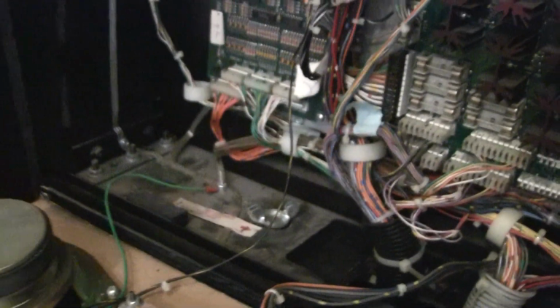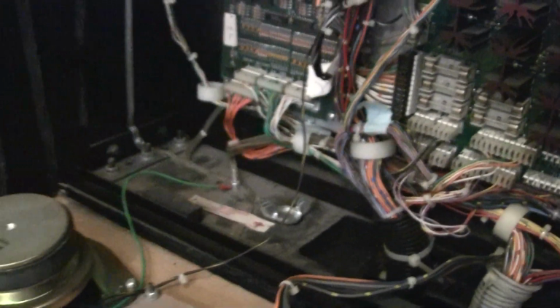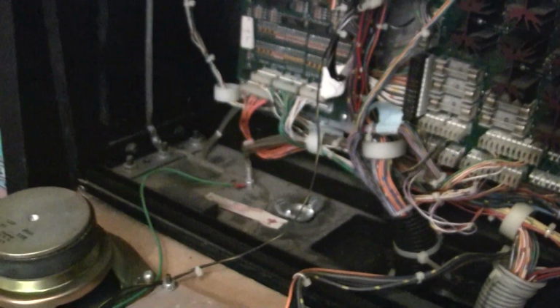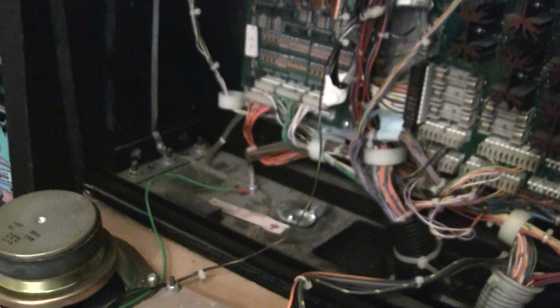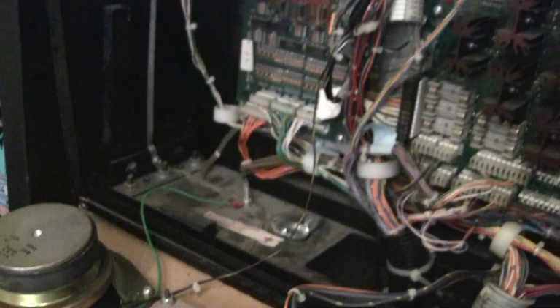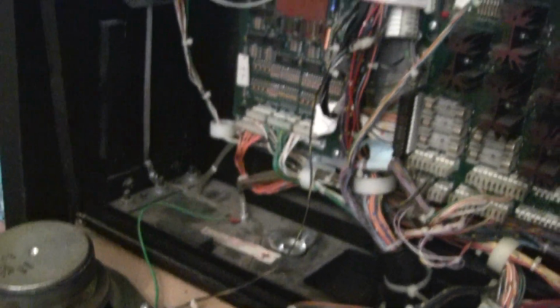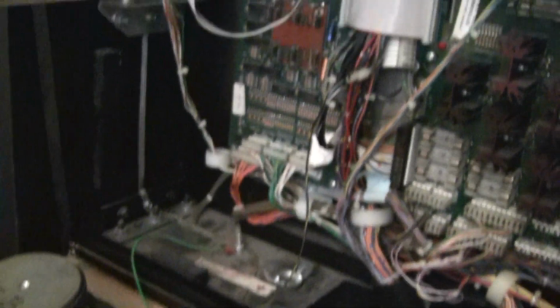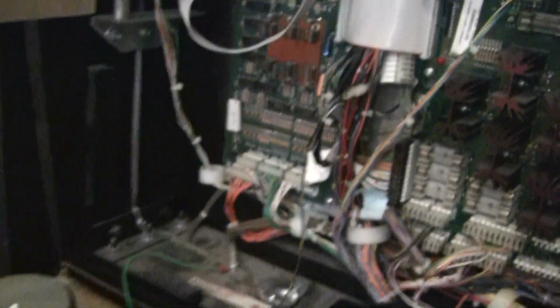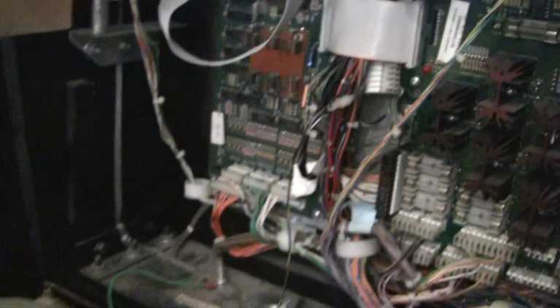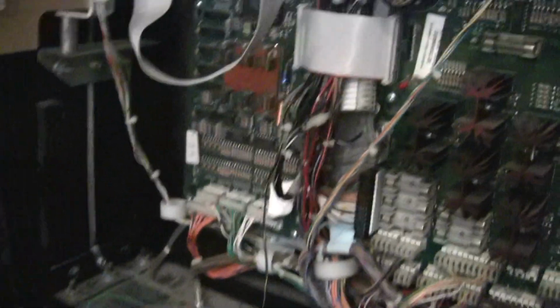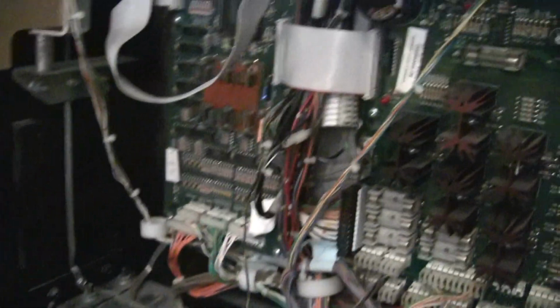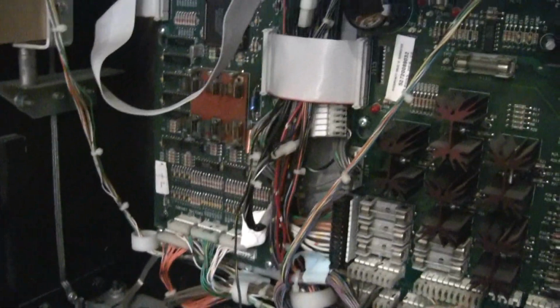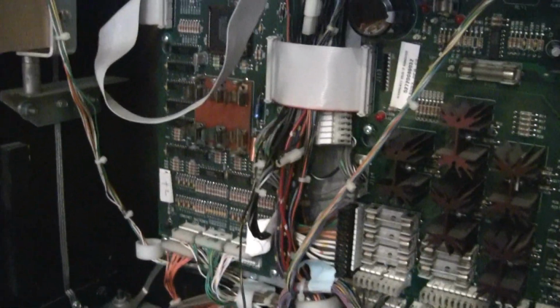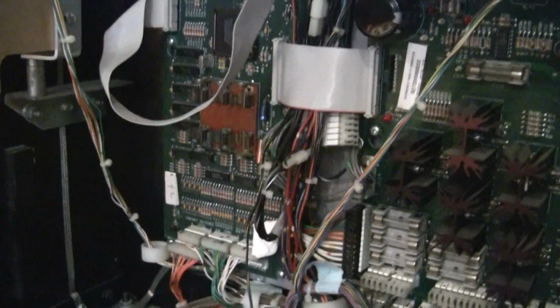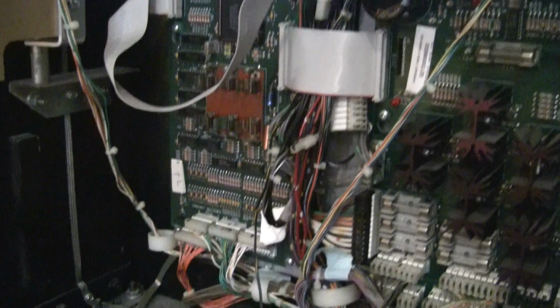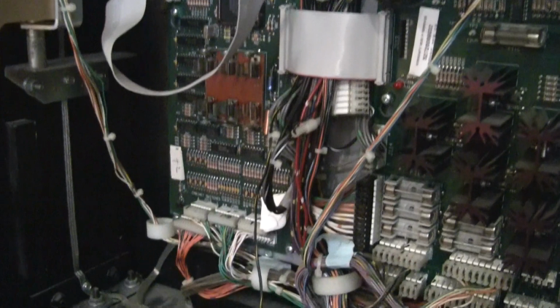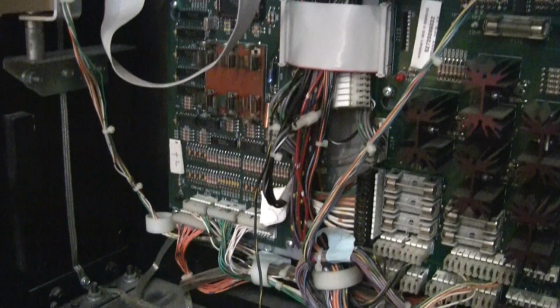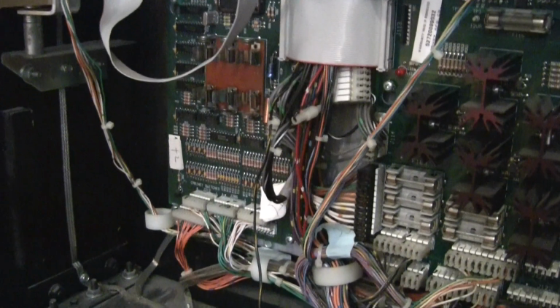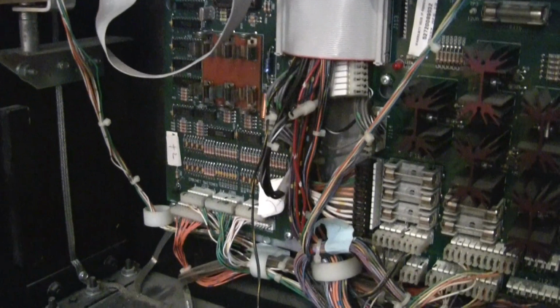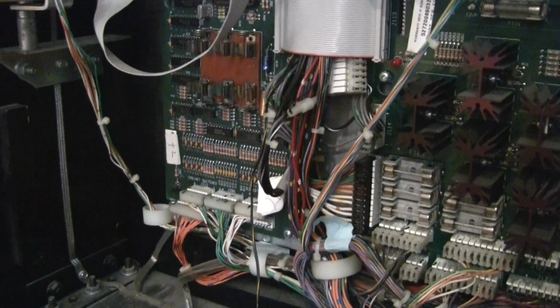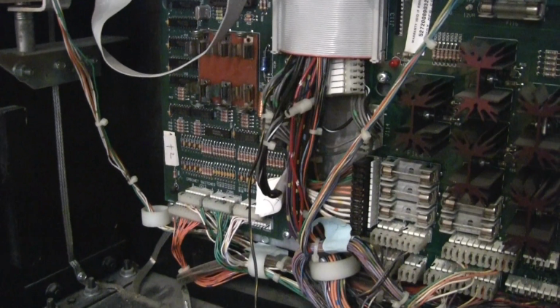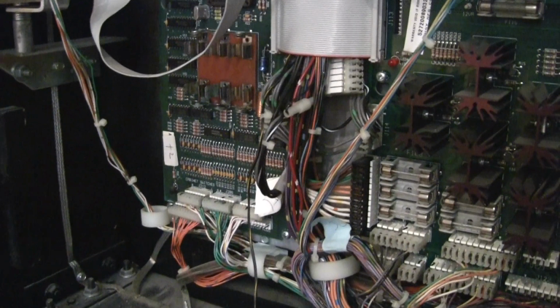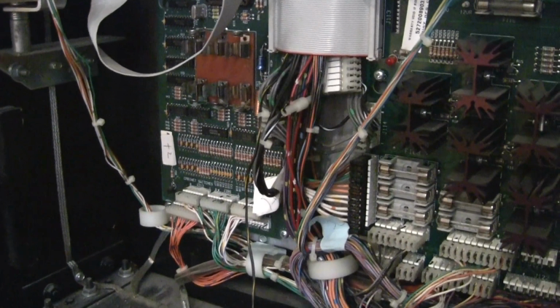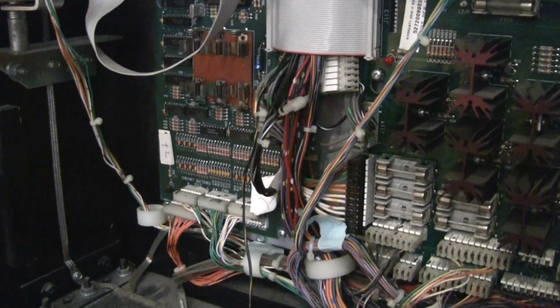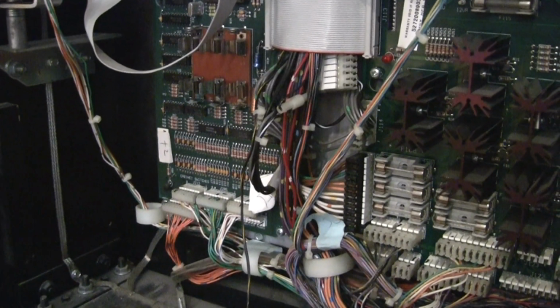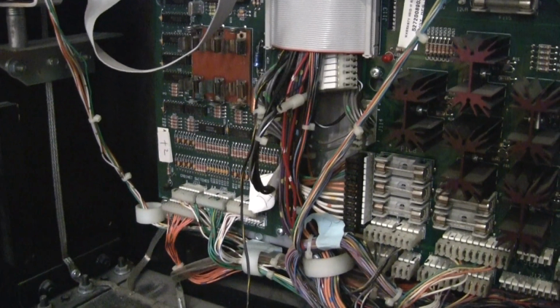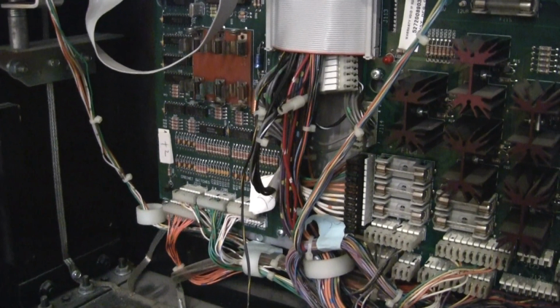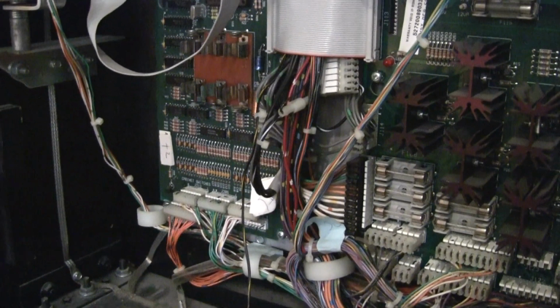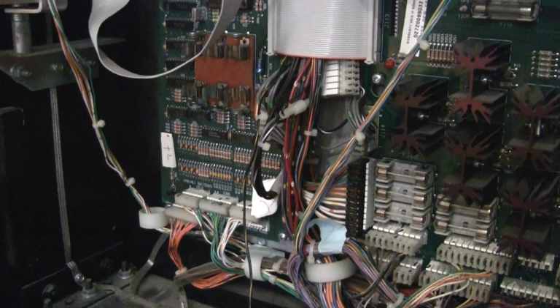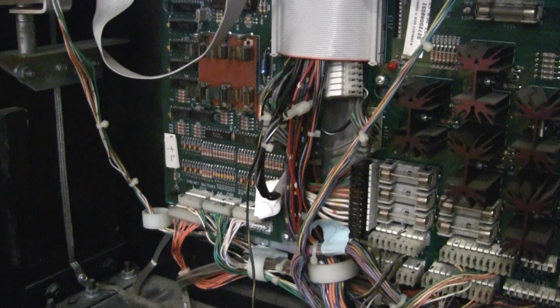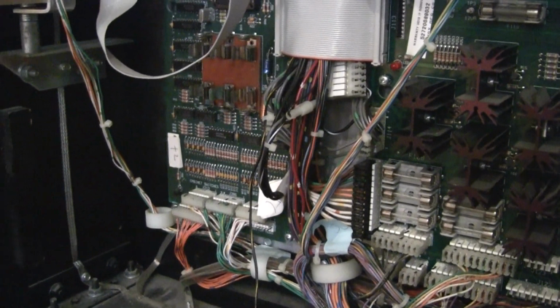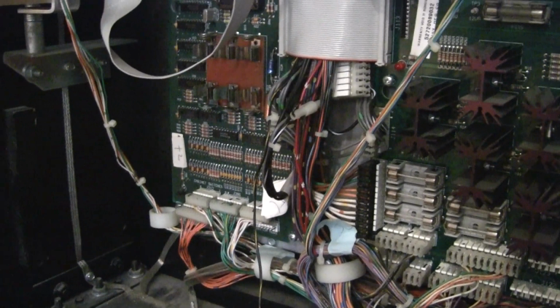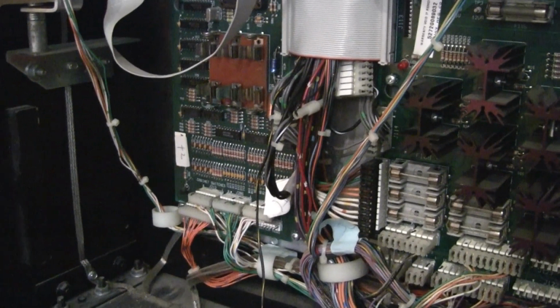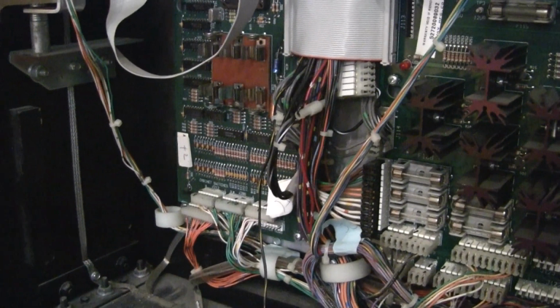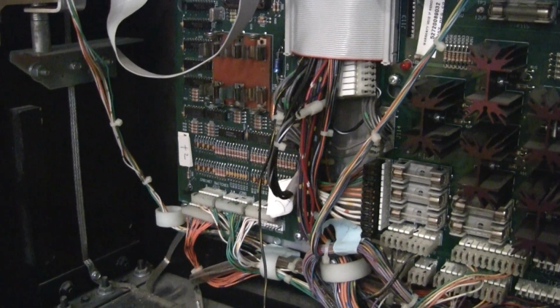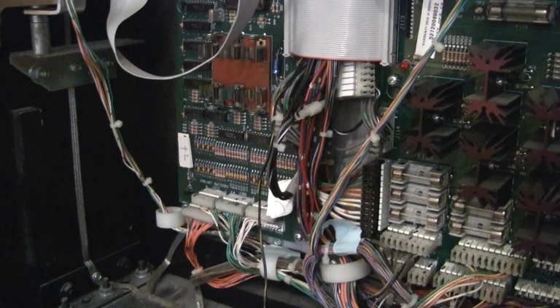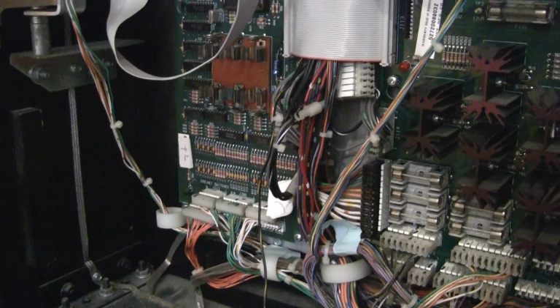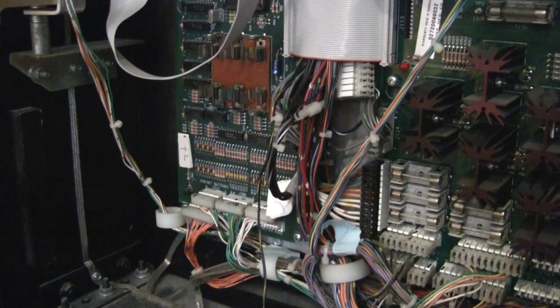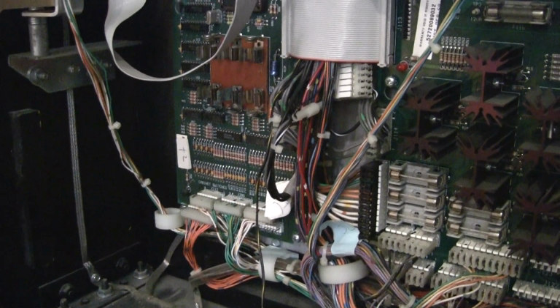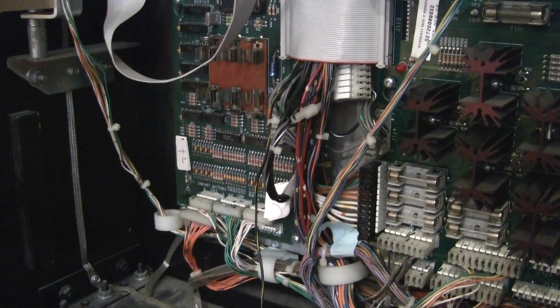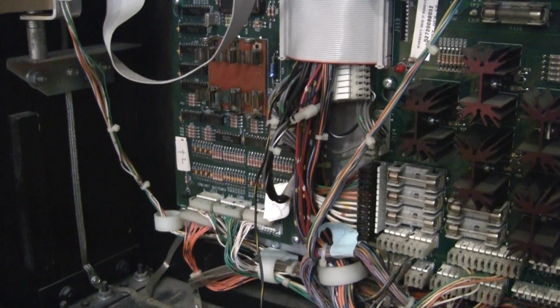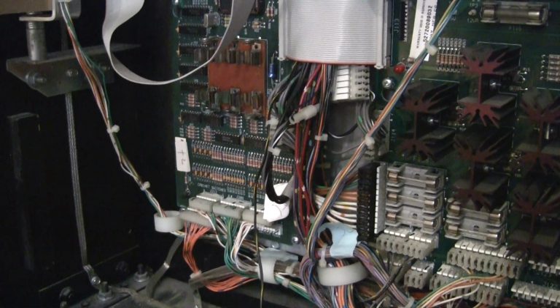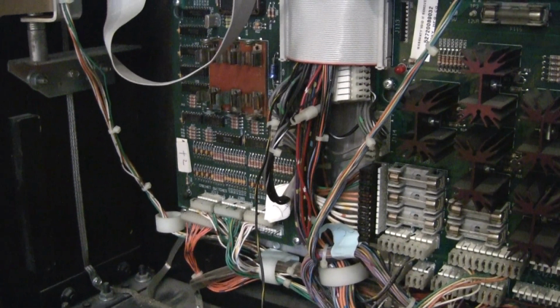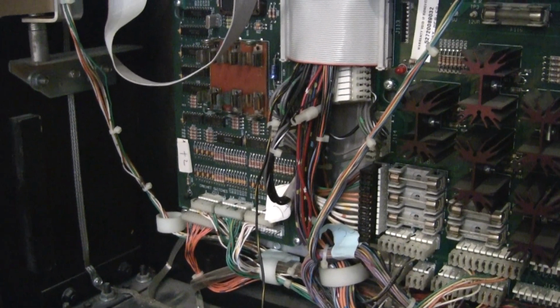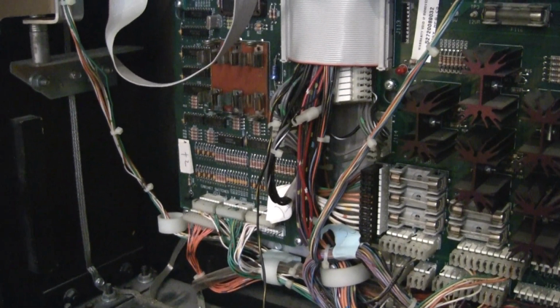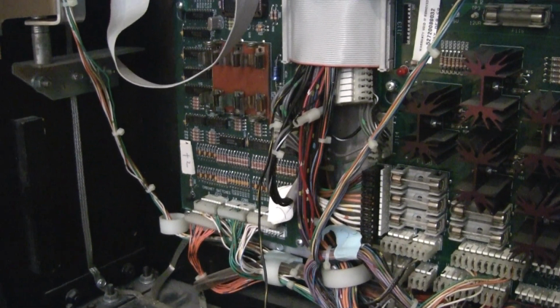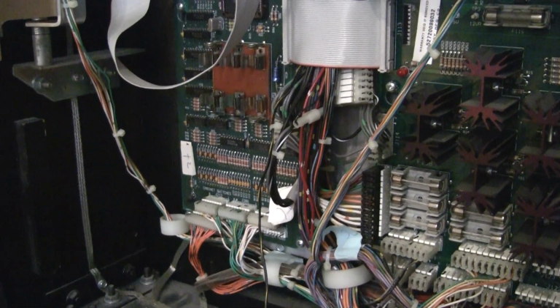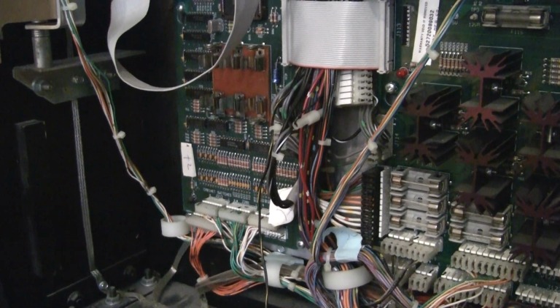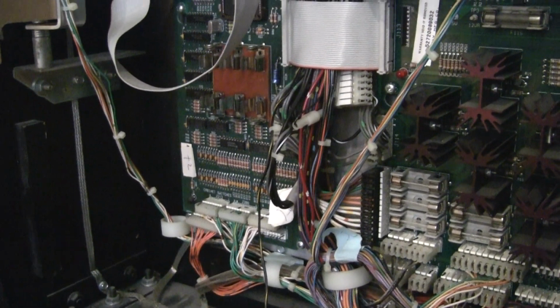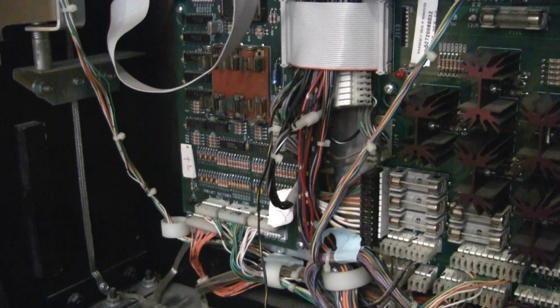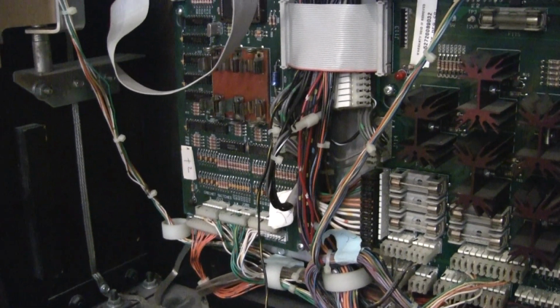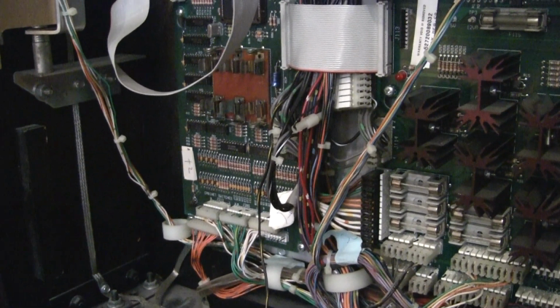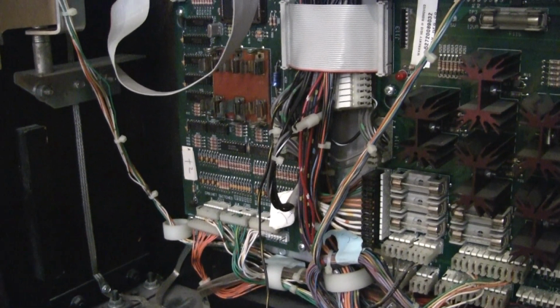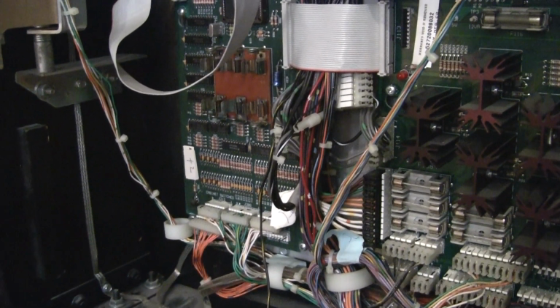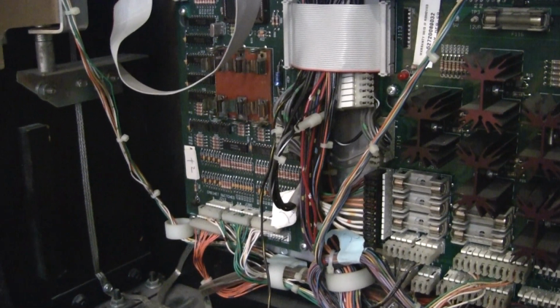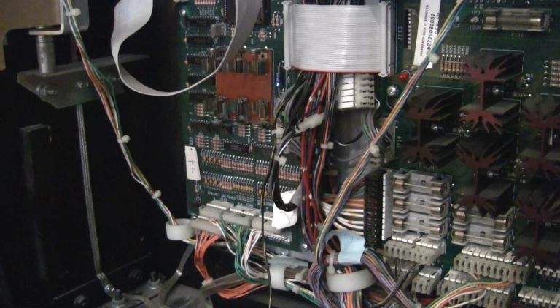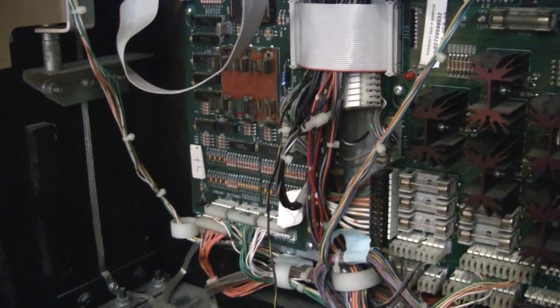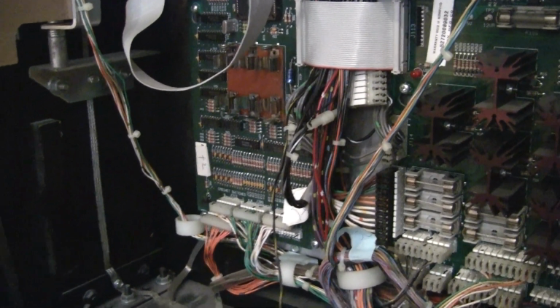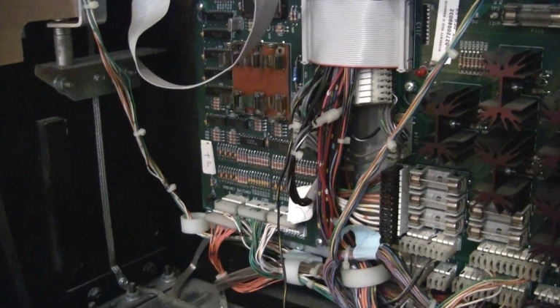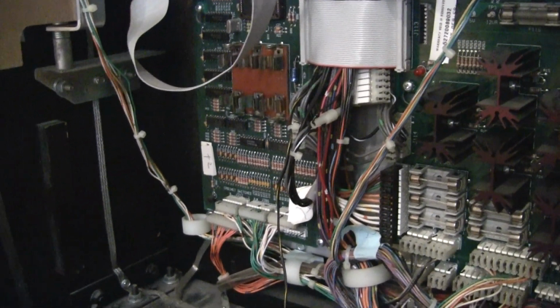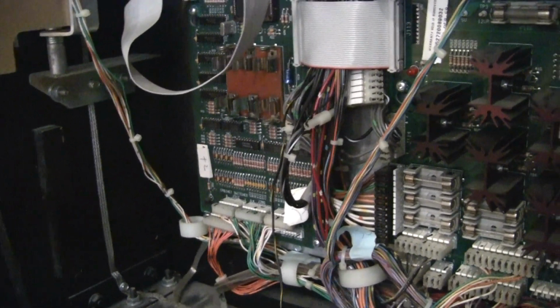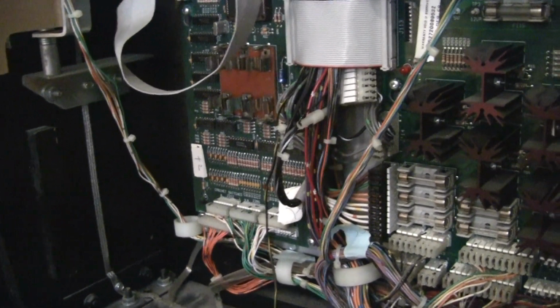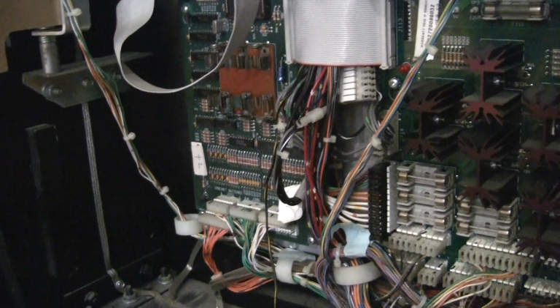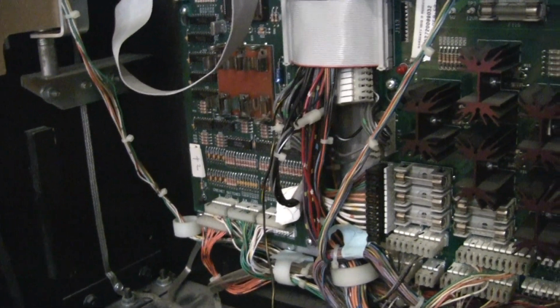So we're going to remove this board and then I'm going to go over the steps to add a remote battery holder. Stay tuned.